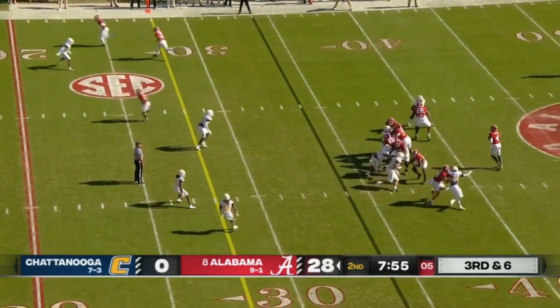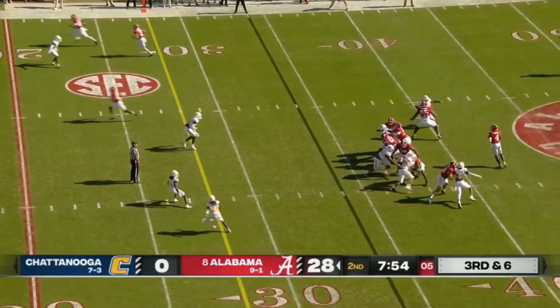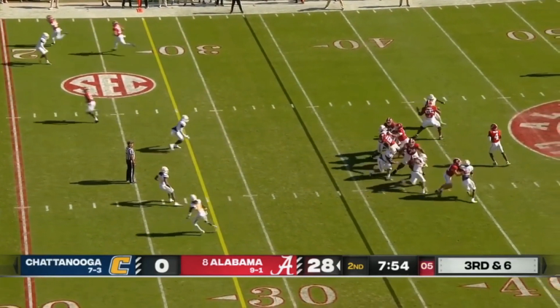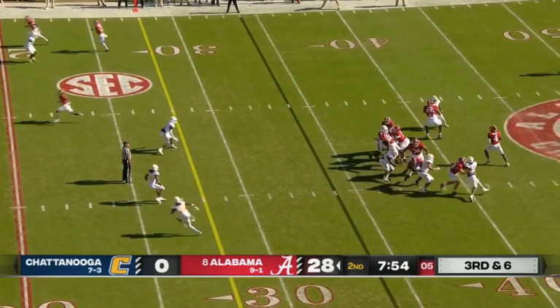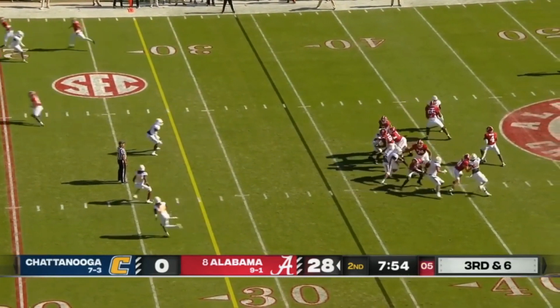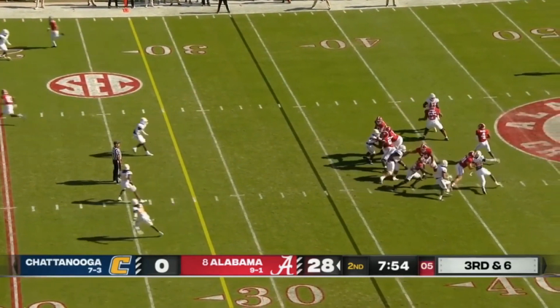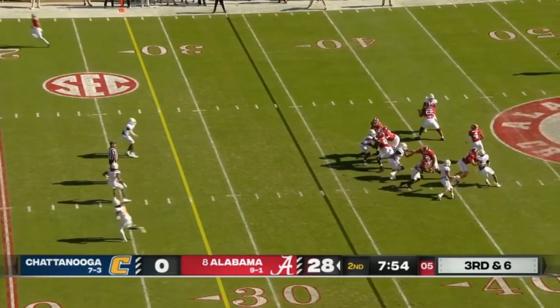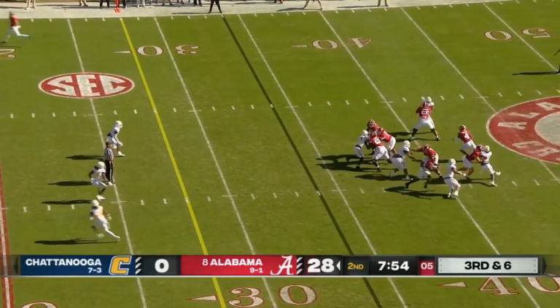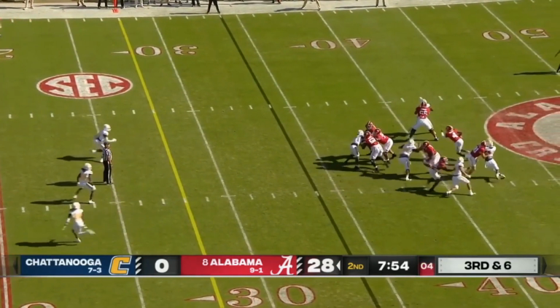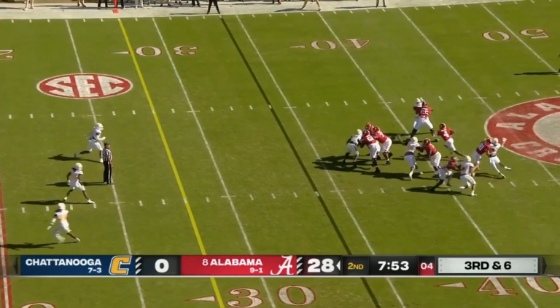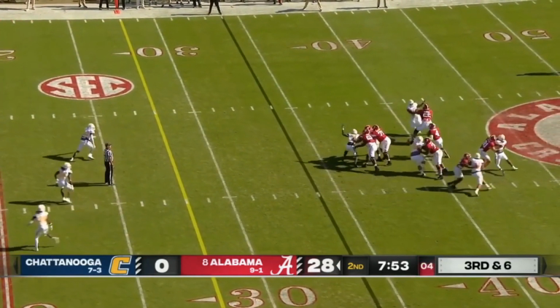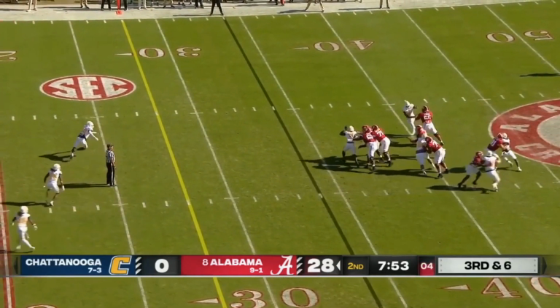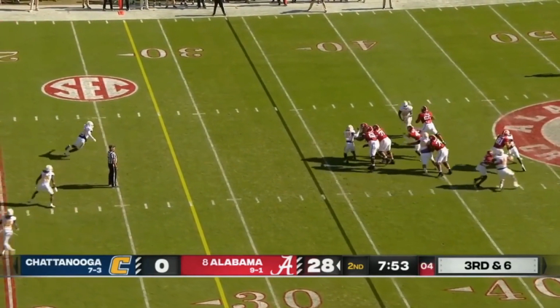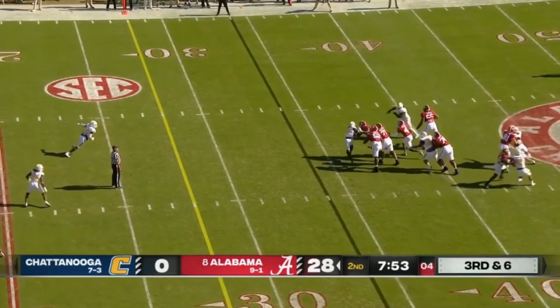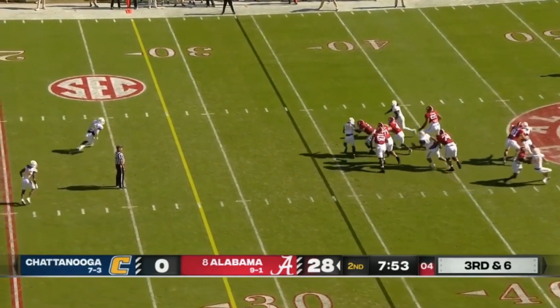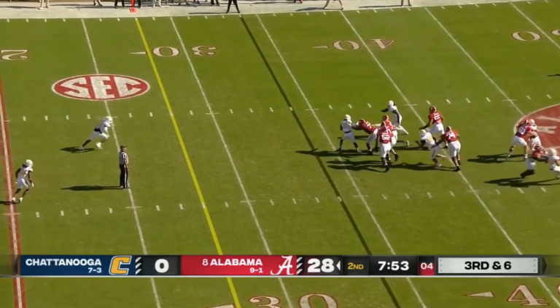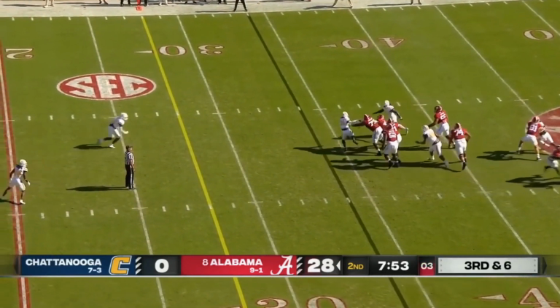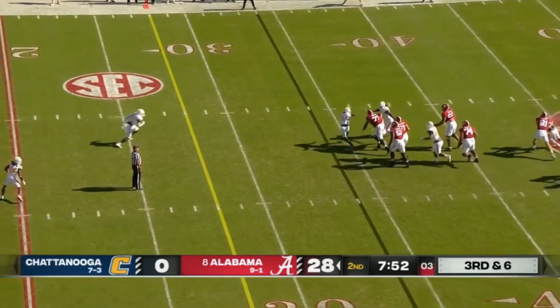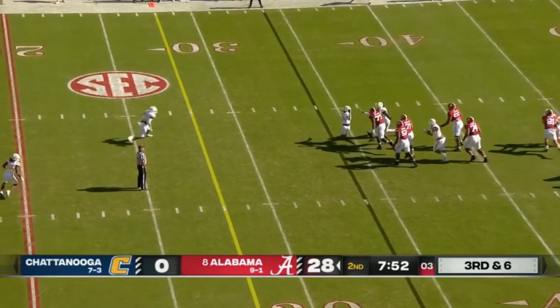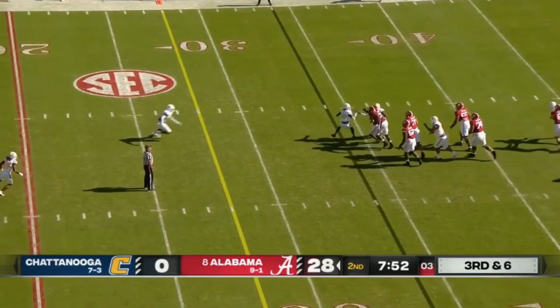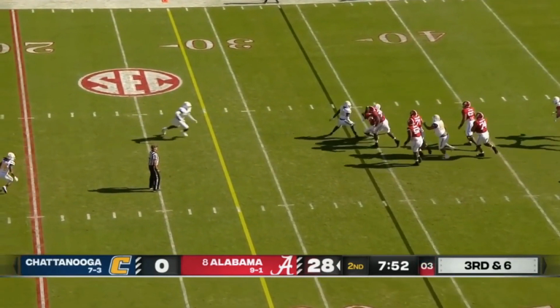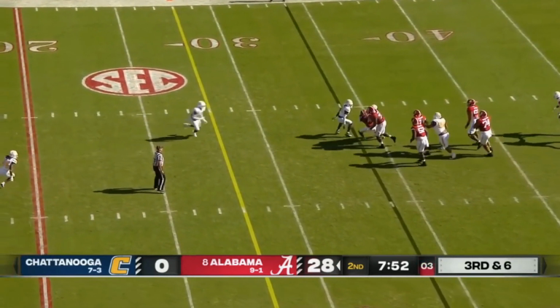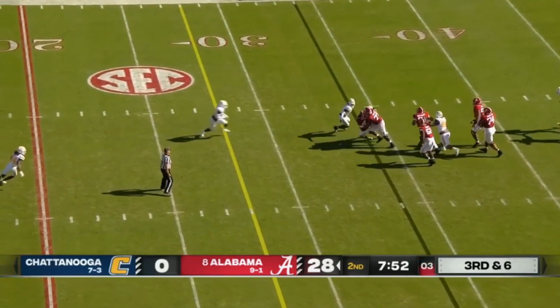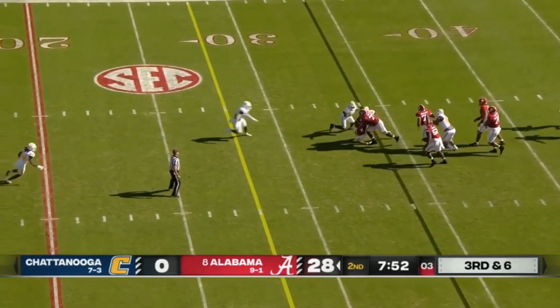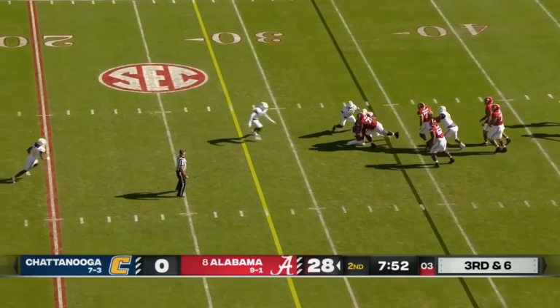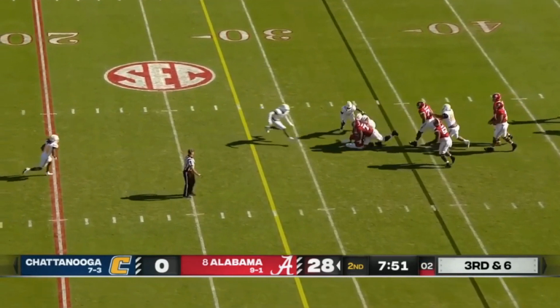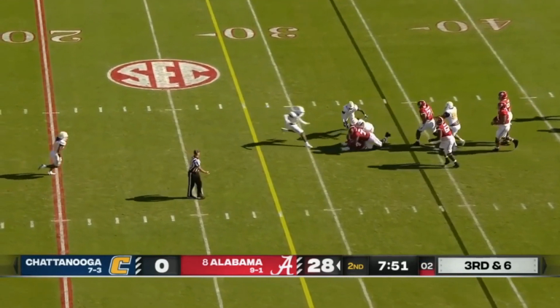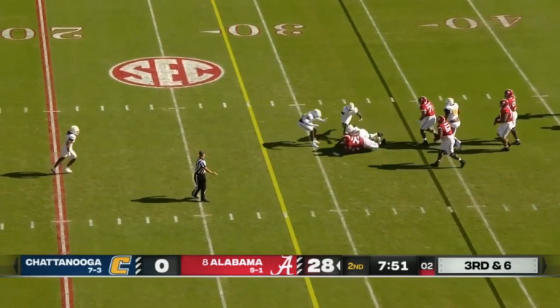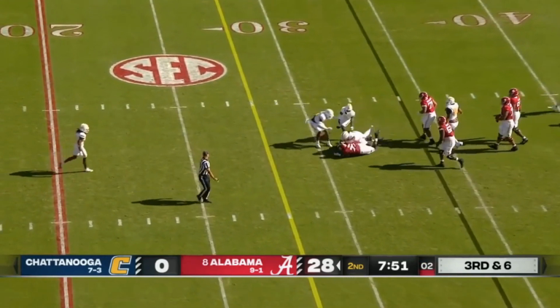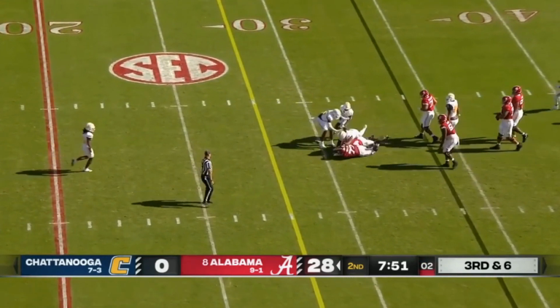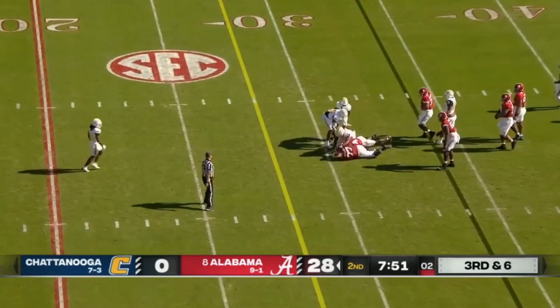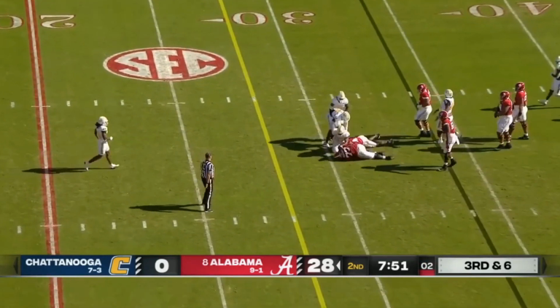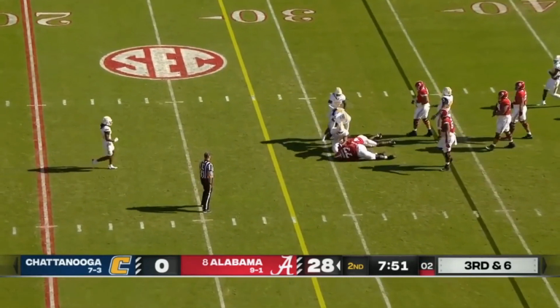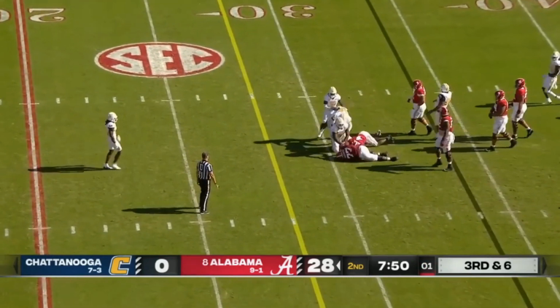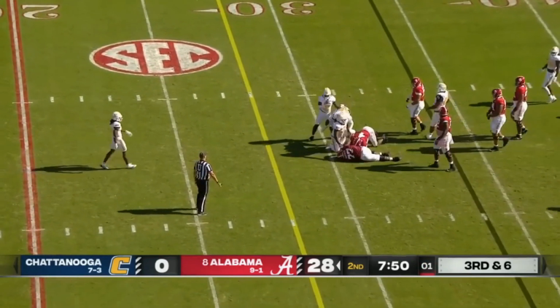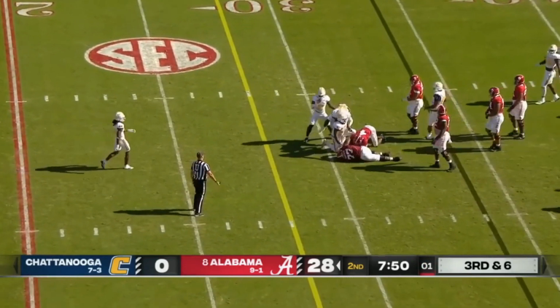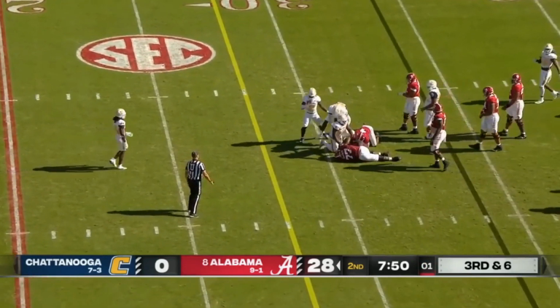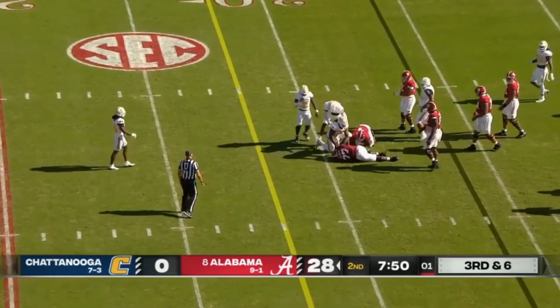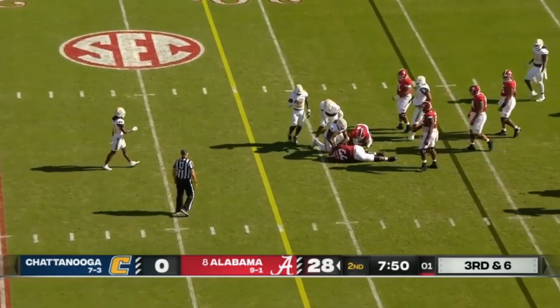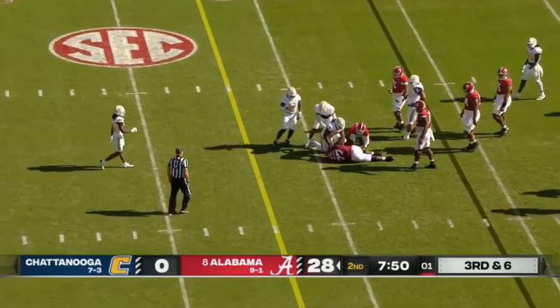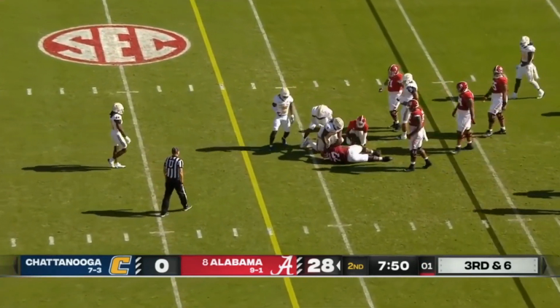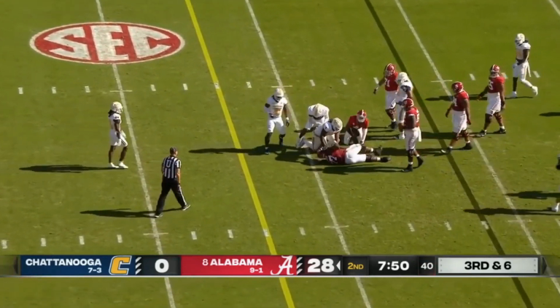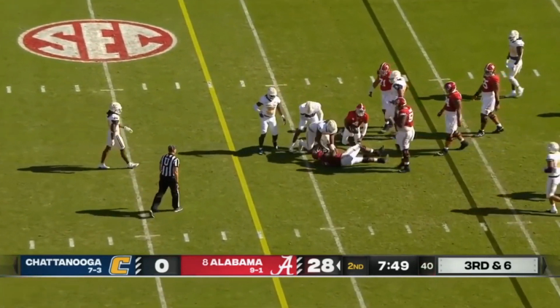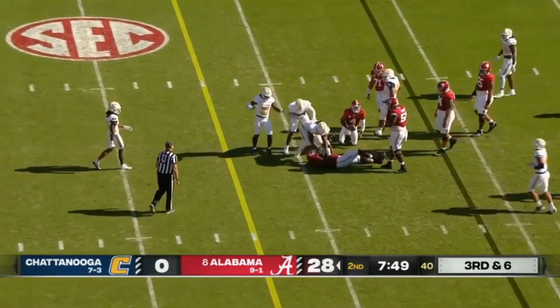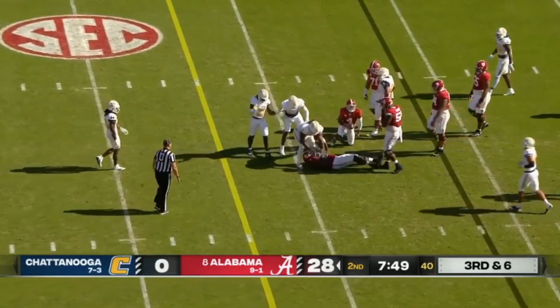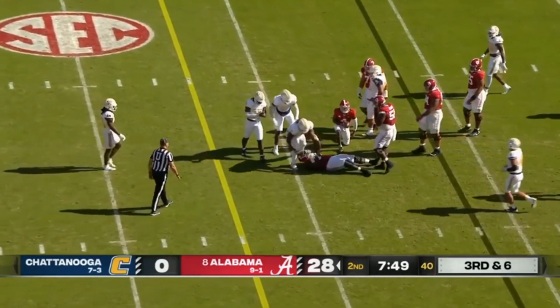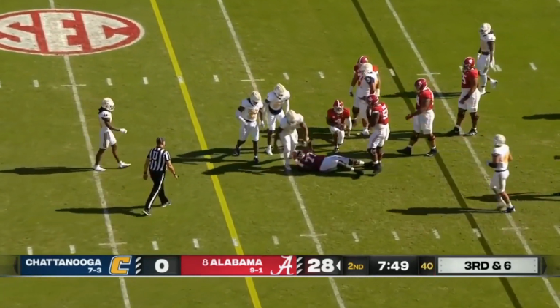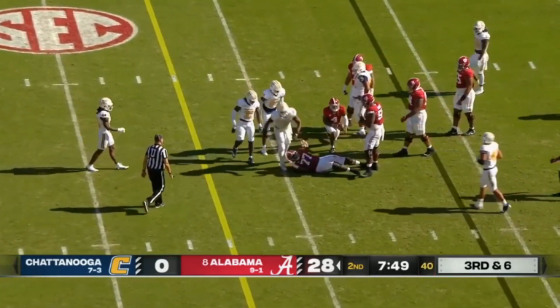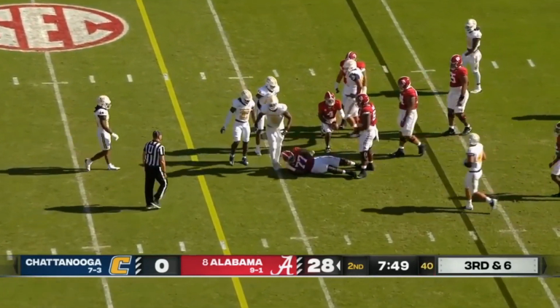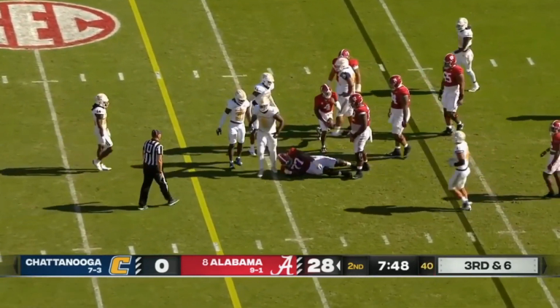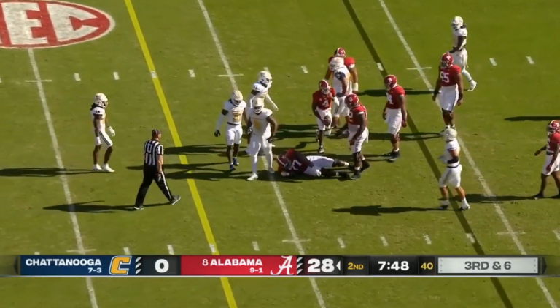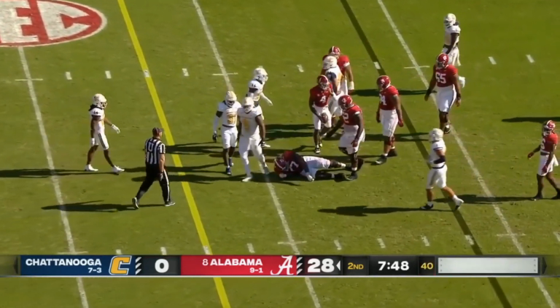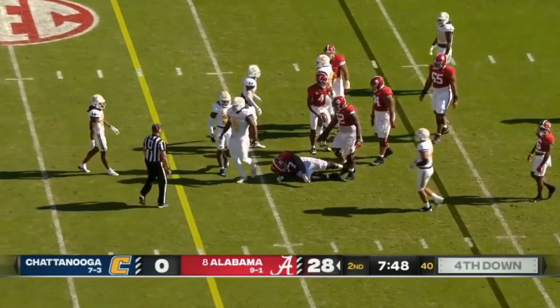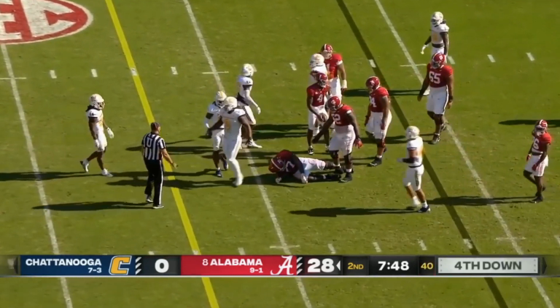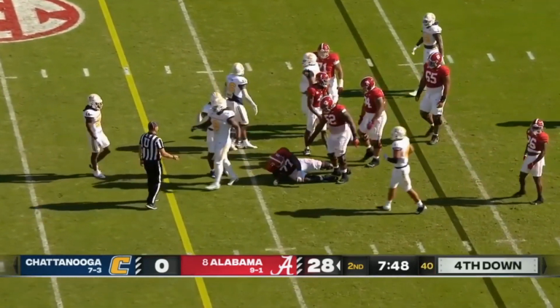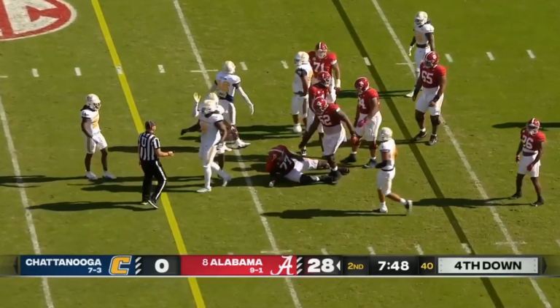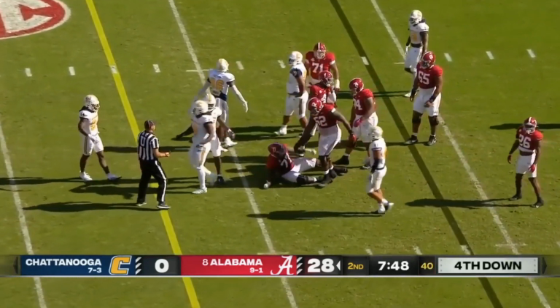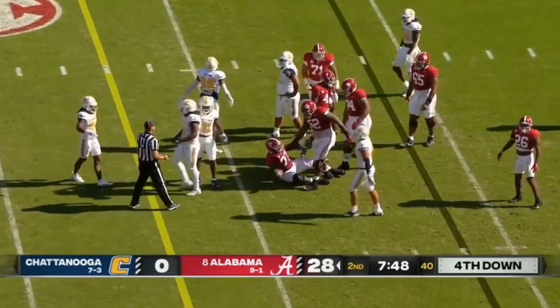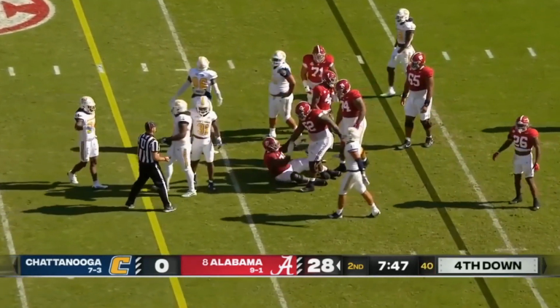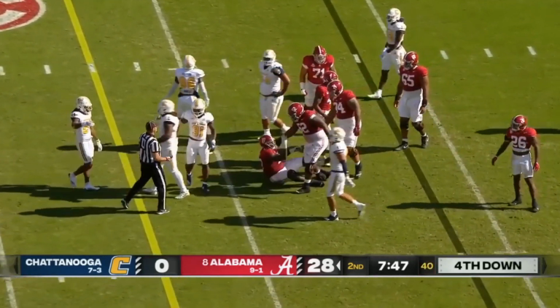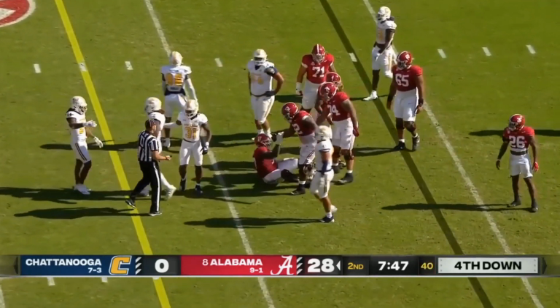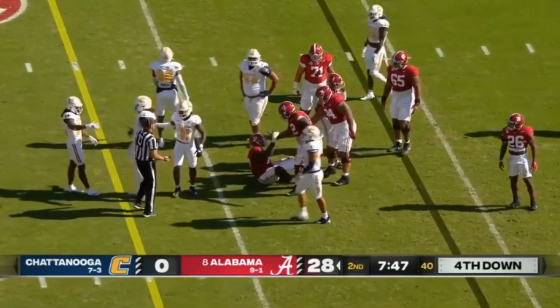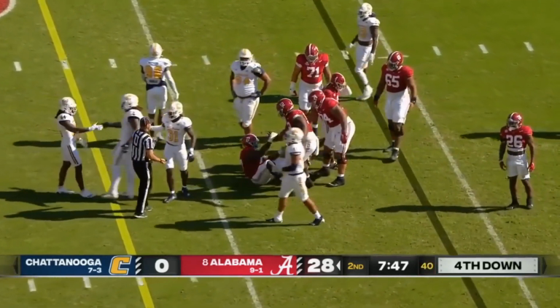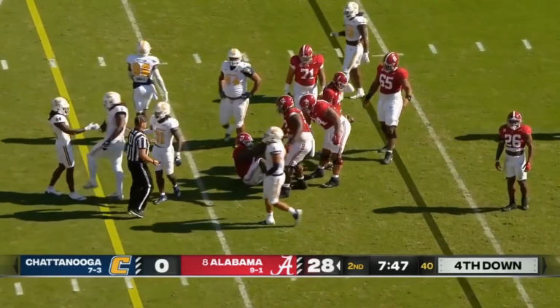Milrowe decides to take off this time, but he will not get there. Brought down at the 32, a gain of two.